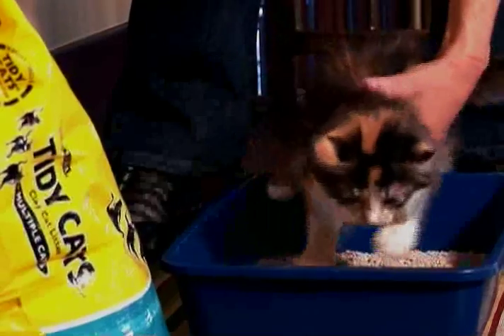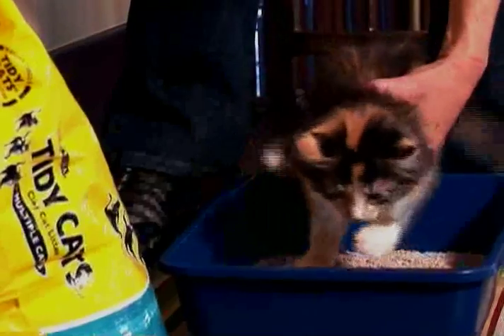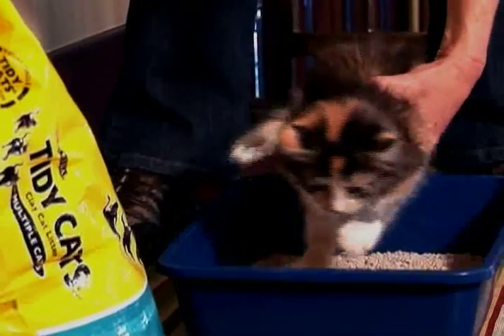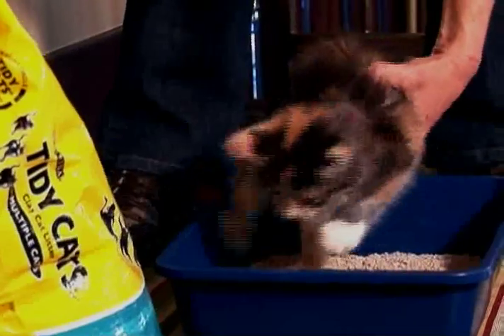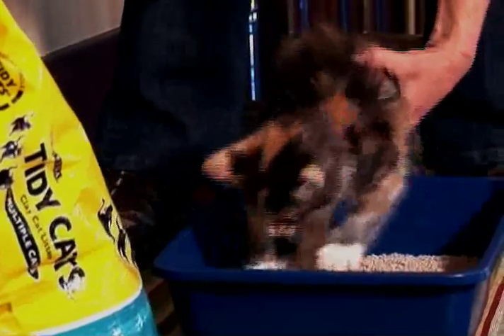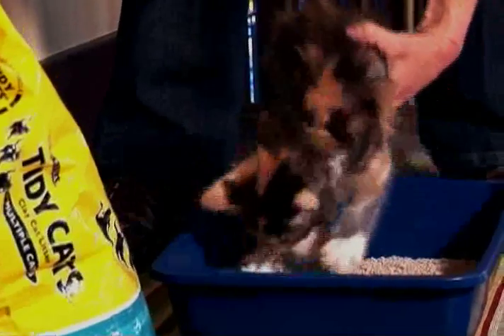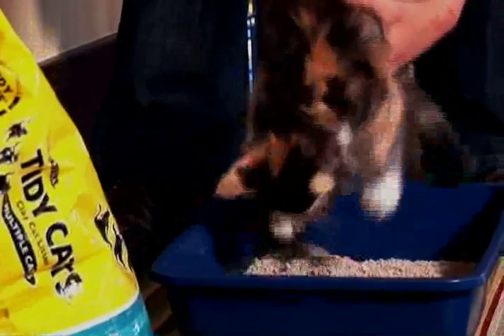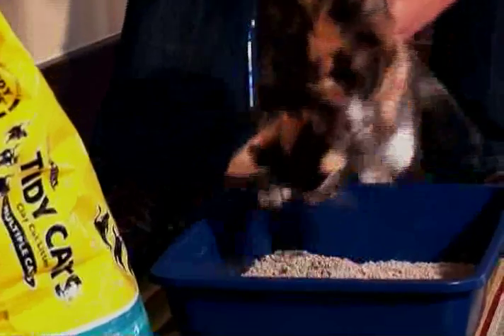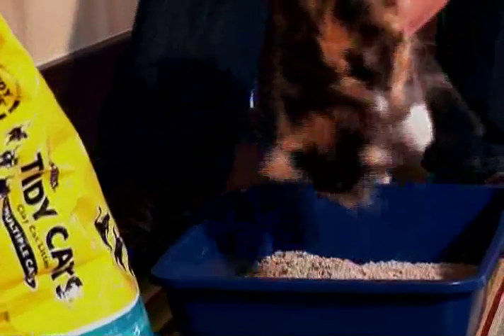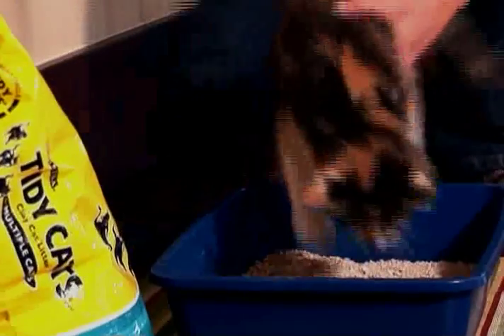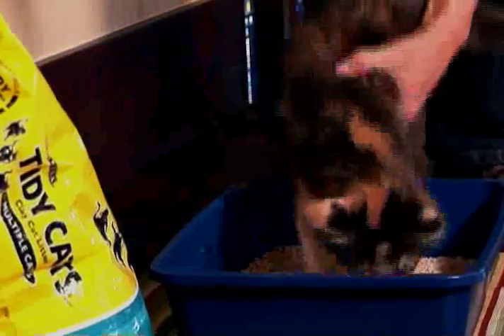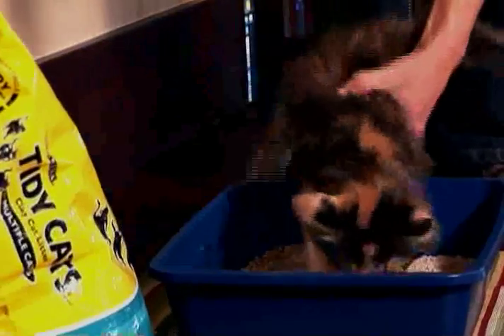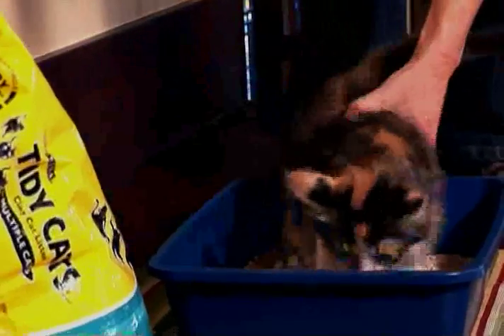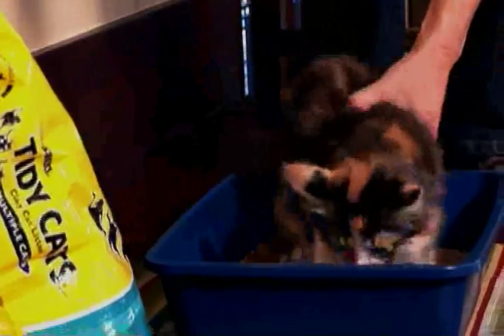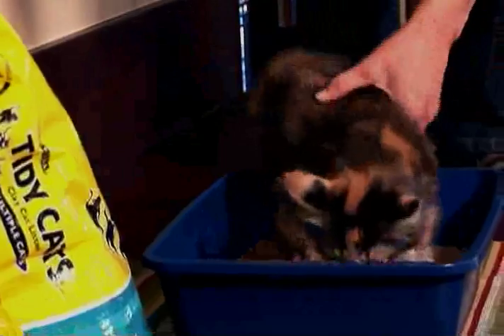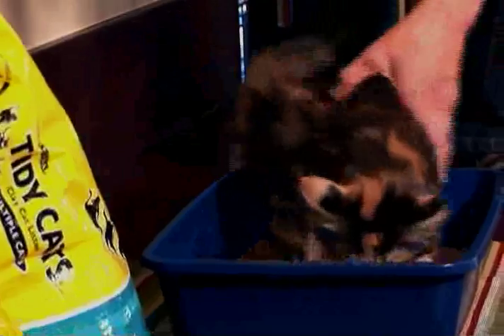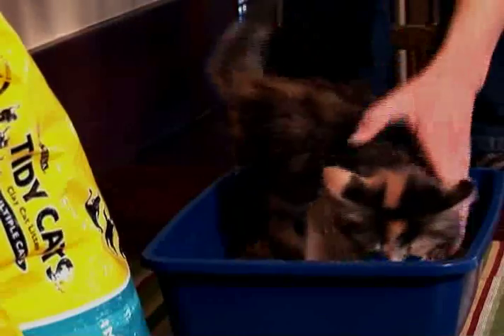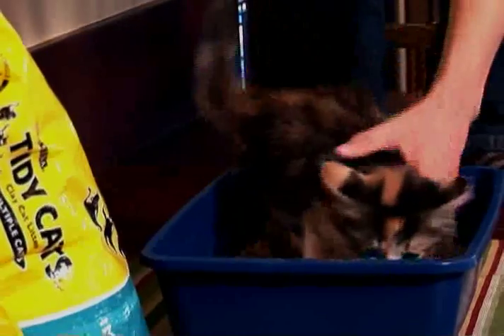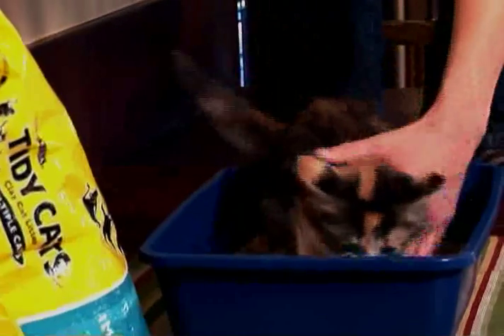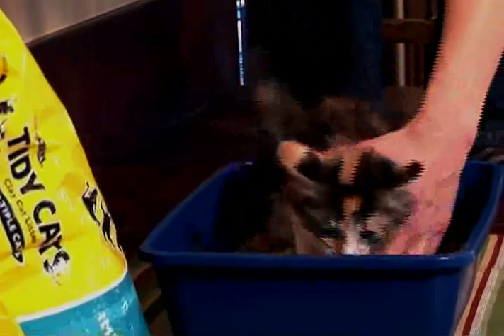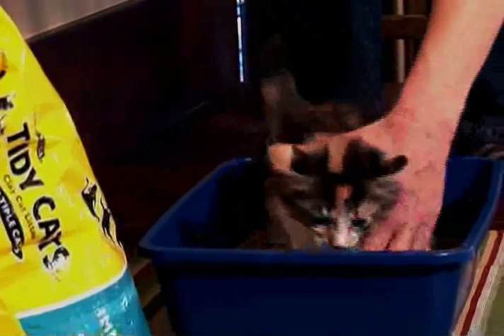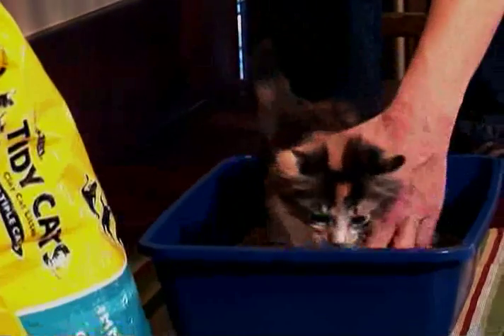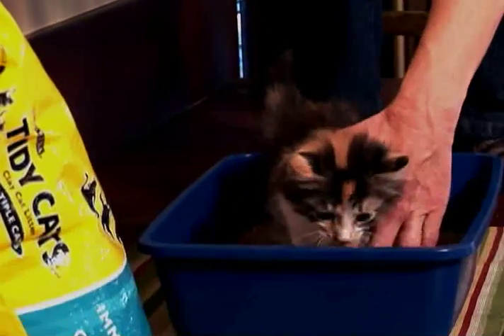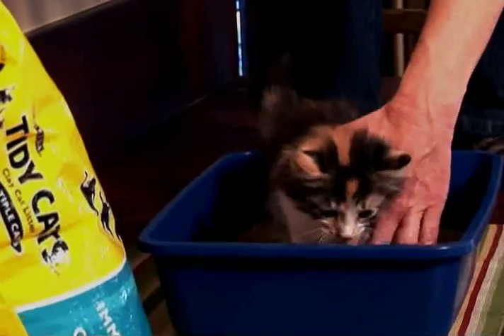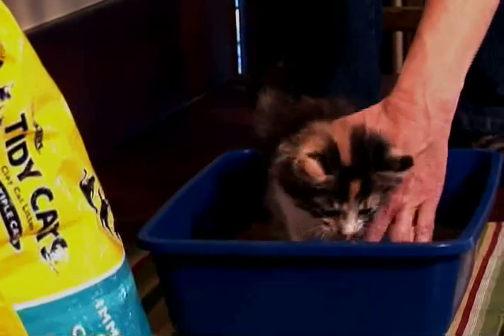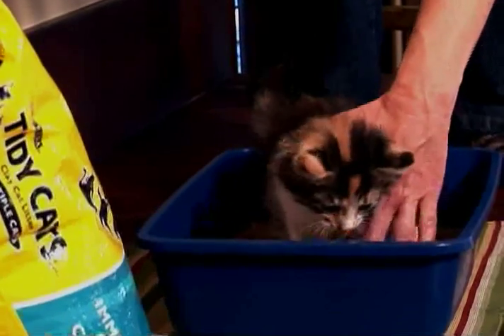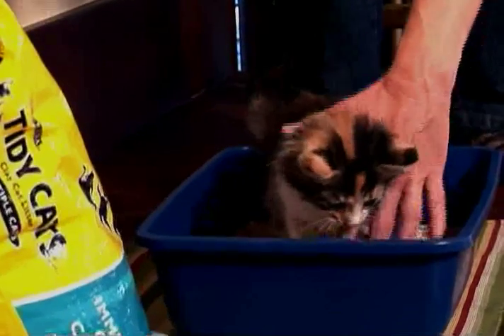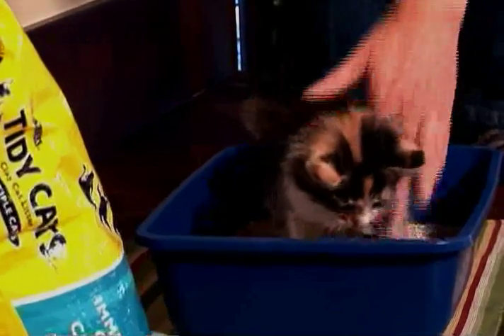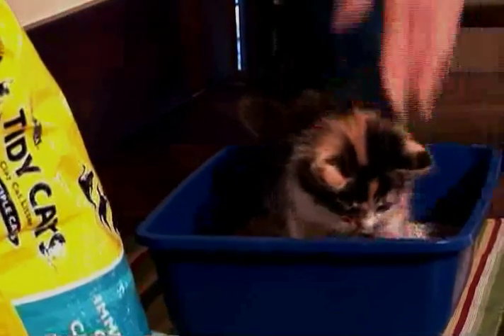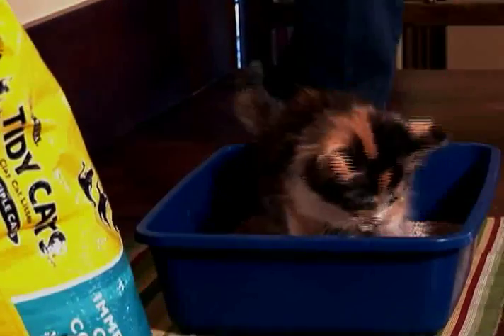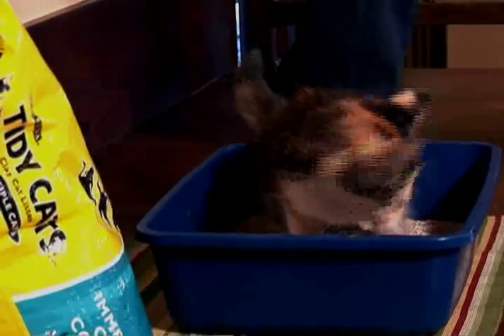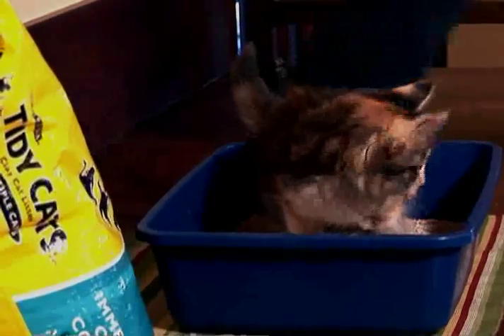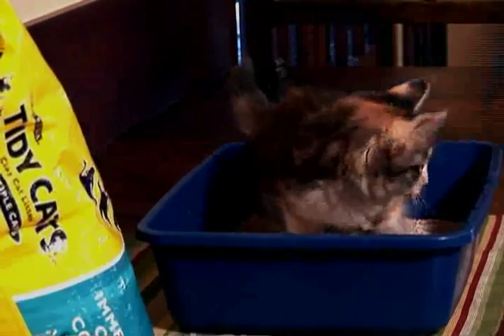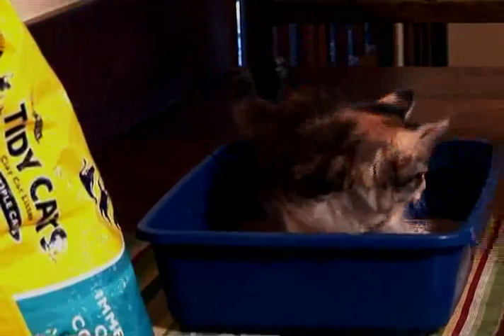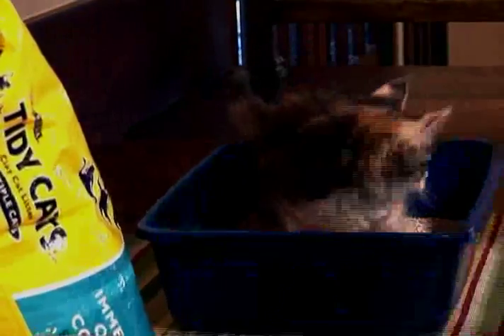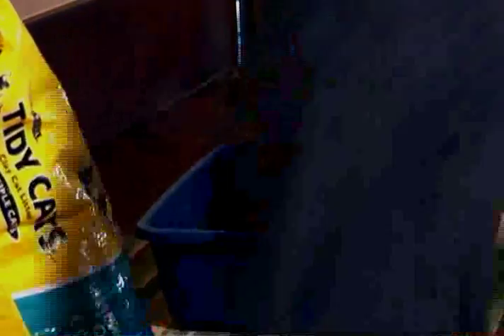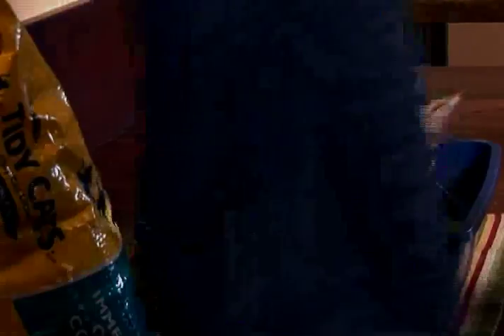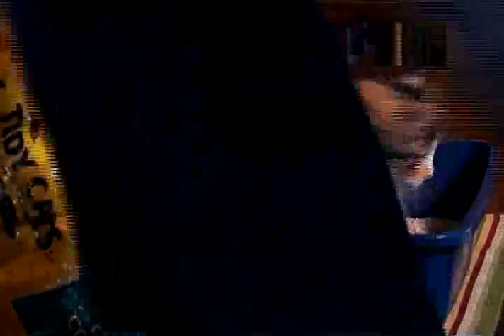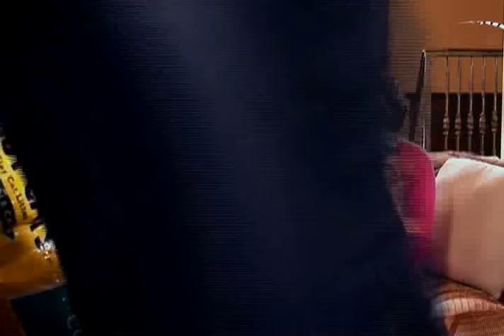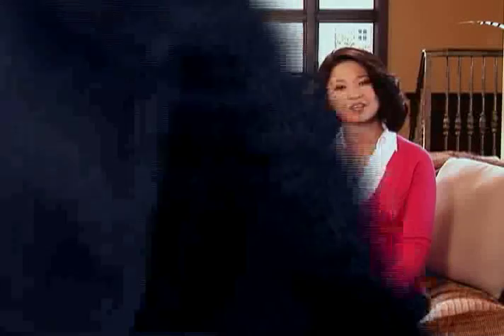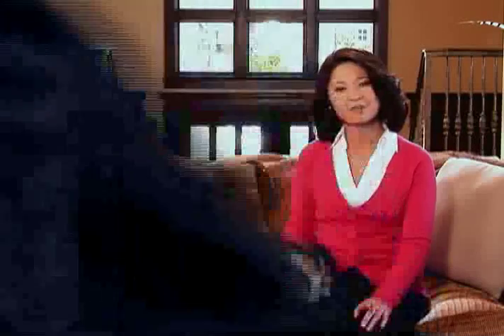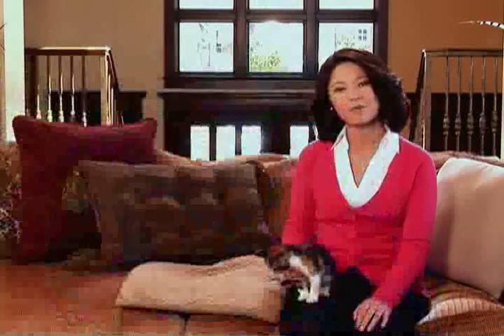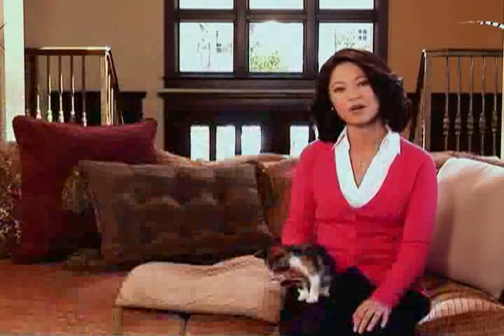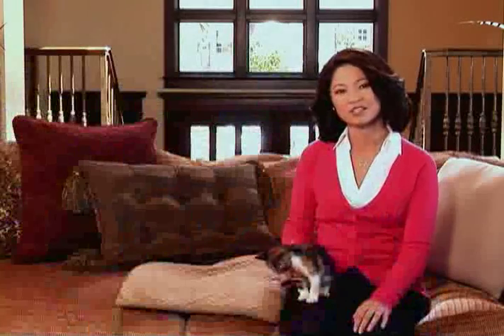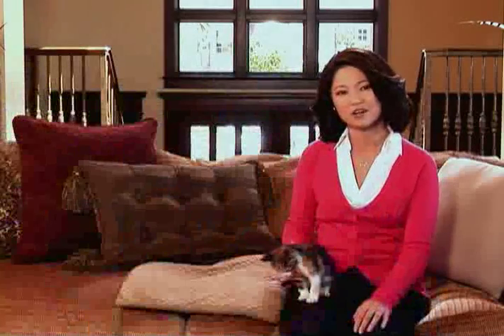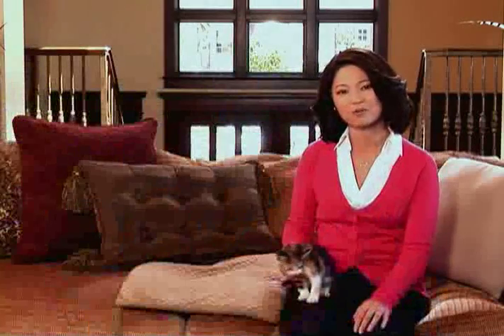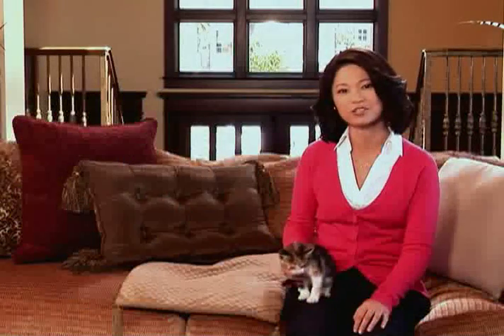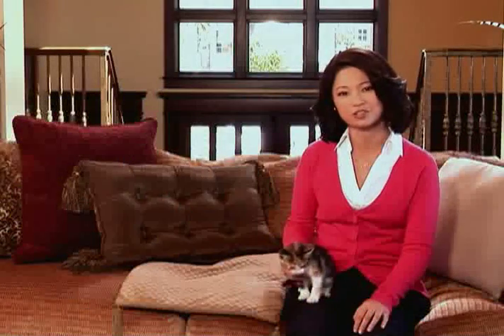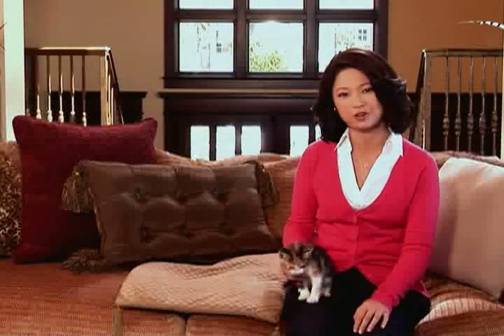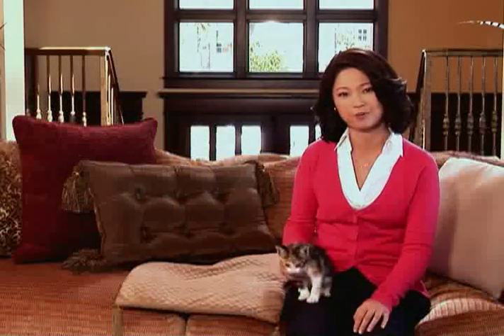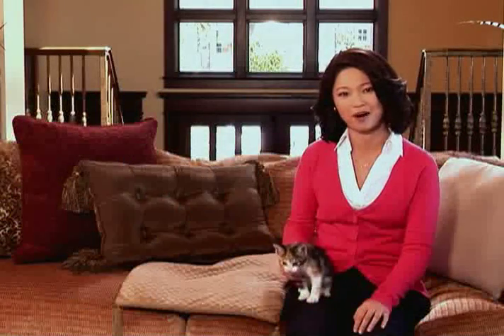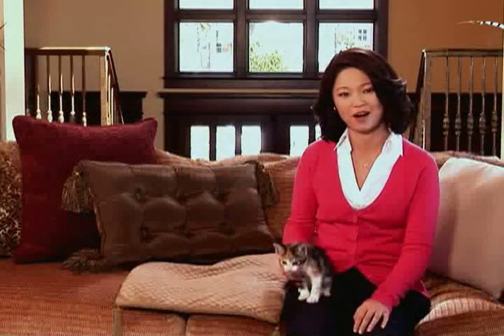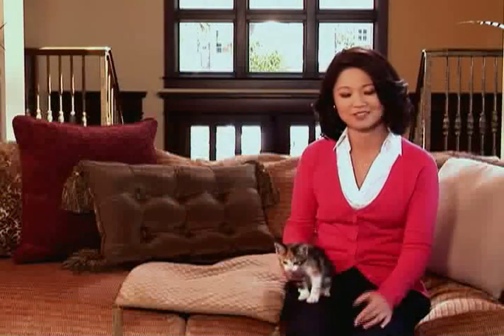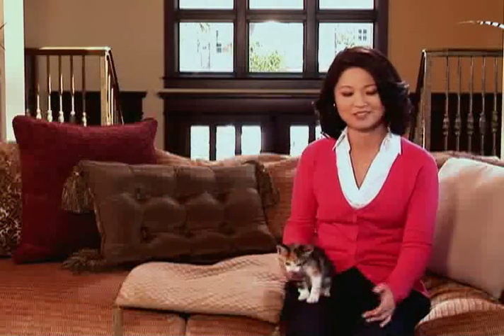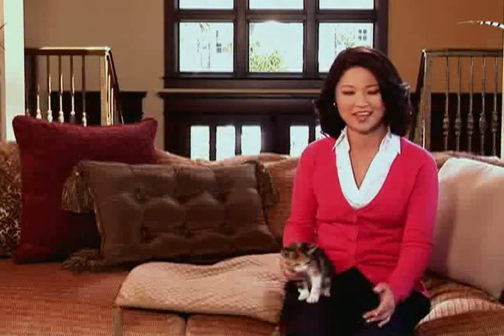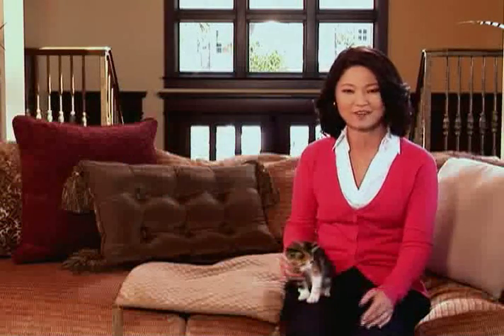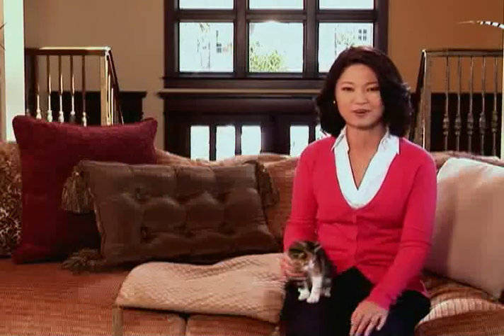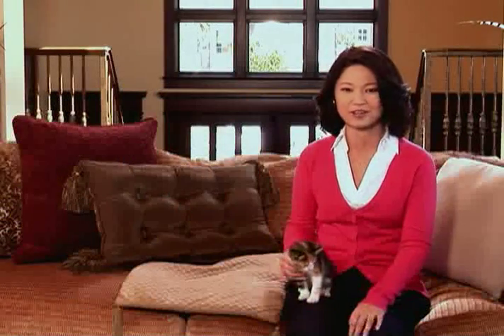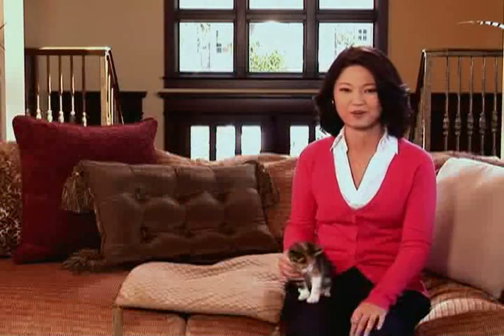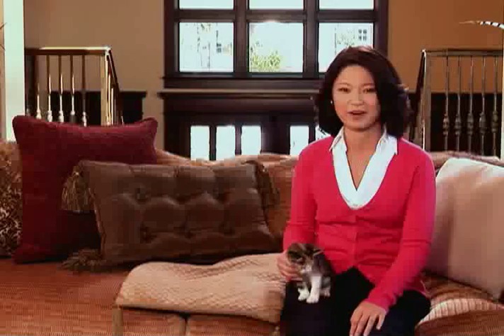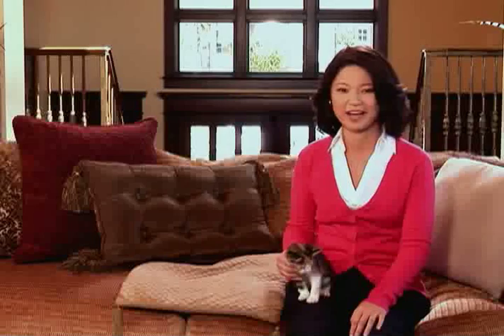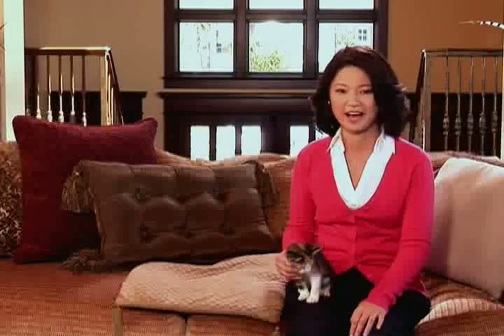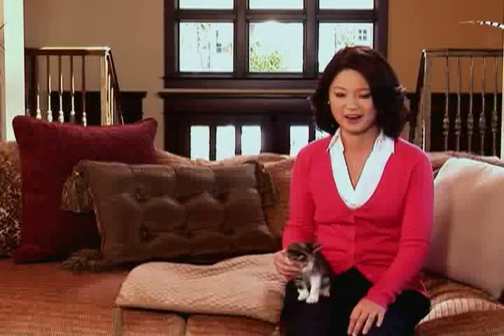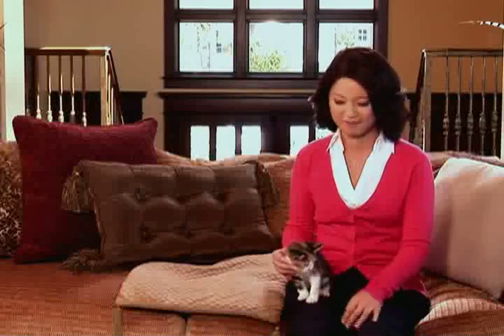Many small kittens find the high walls of a full-size litter box intimidating. You may want to start with a shorter box and work your way up.